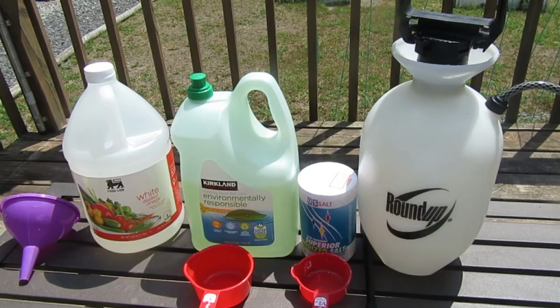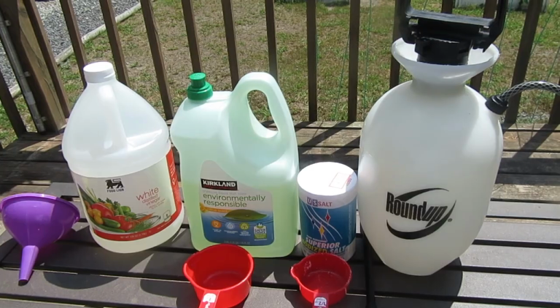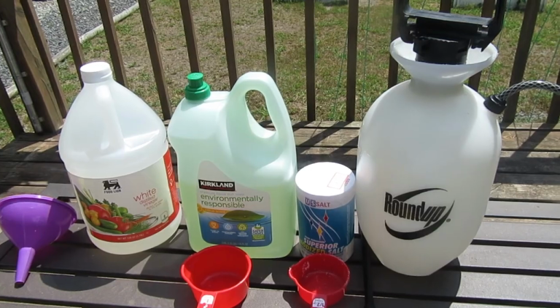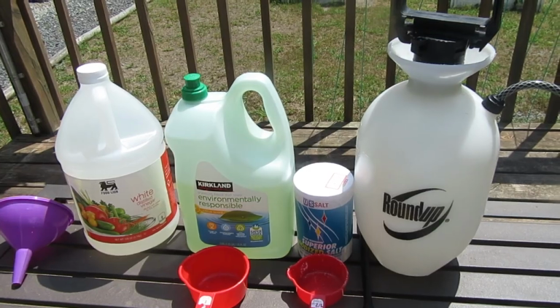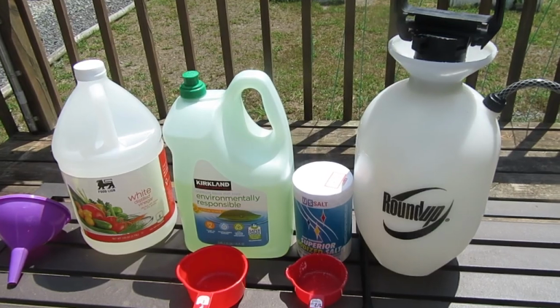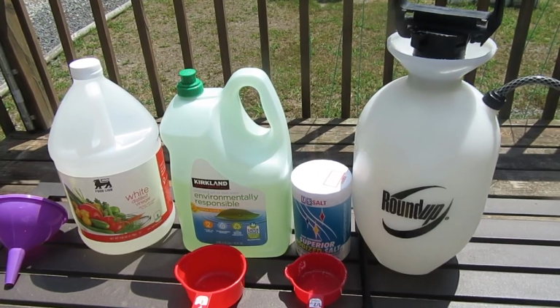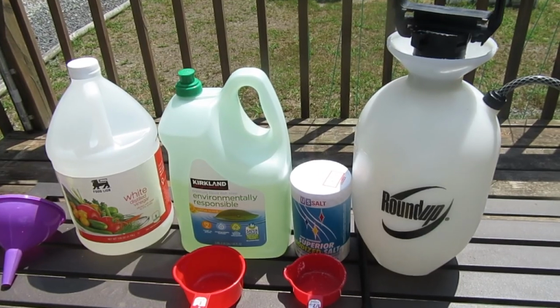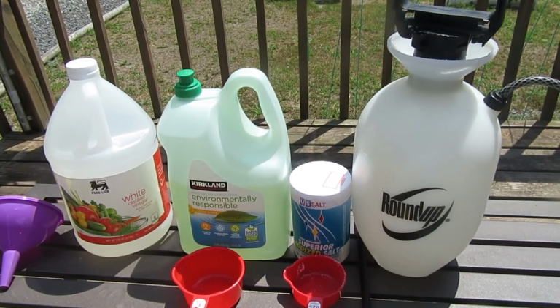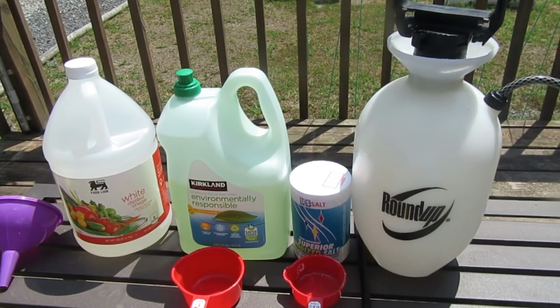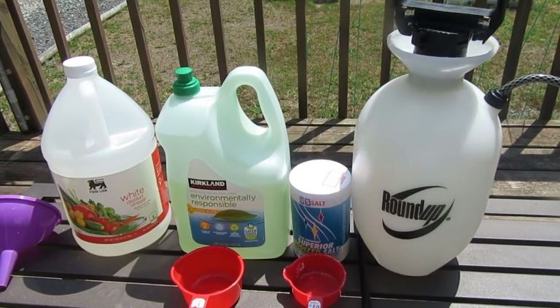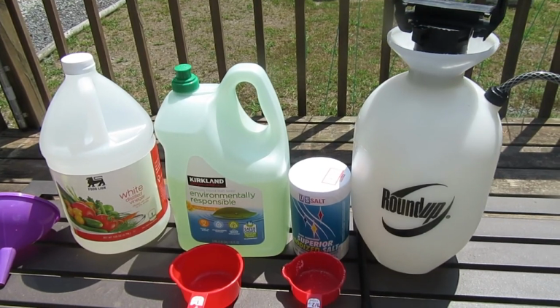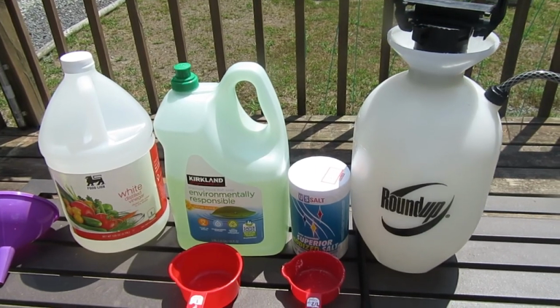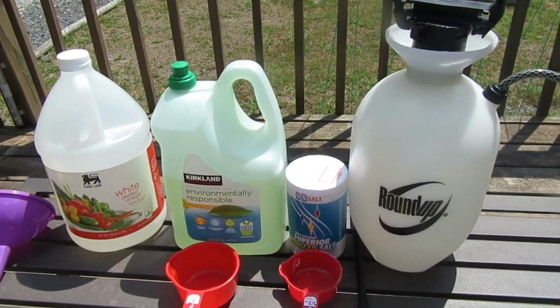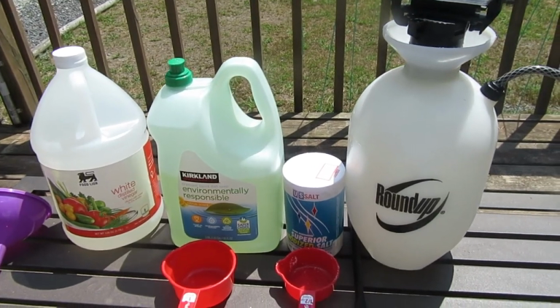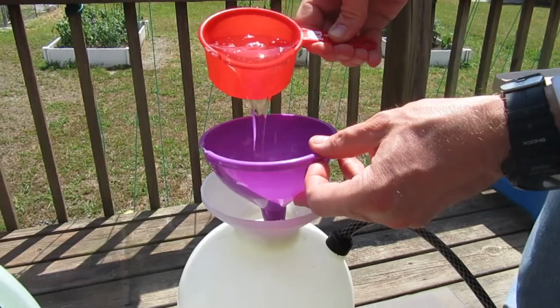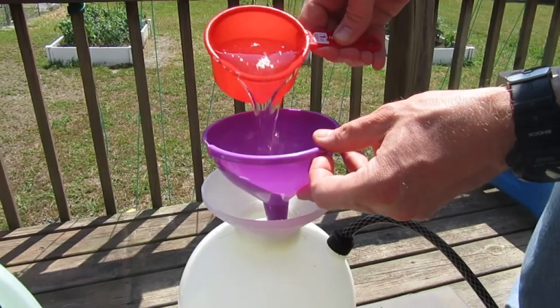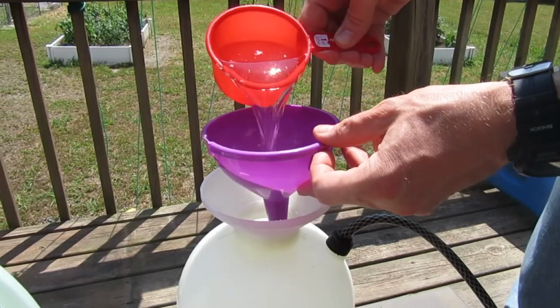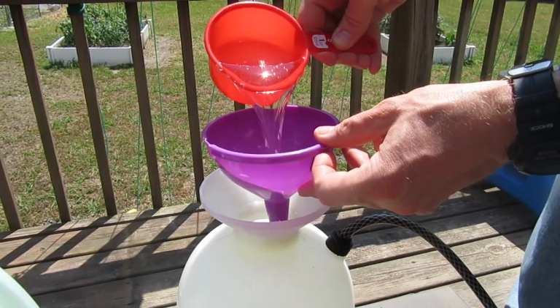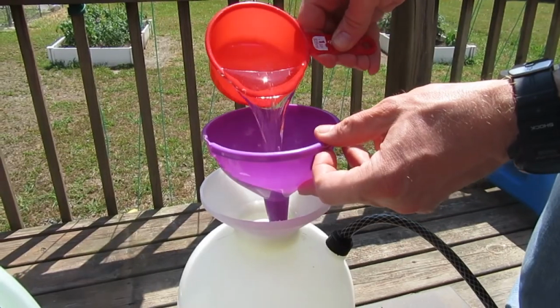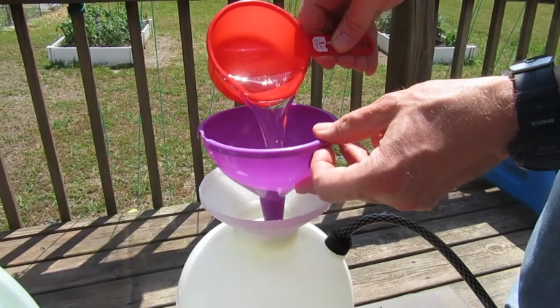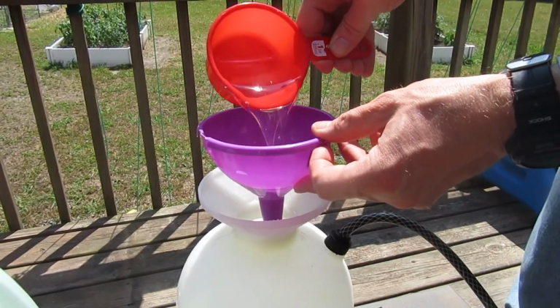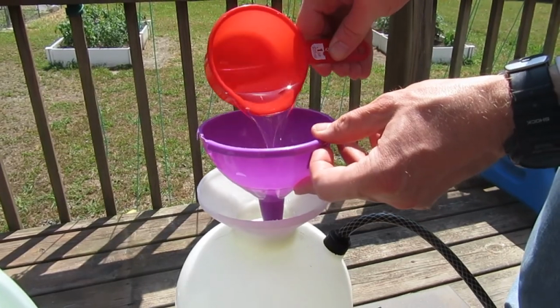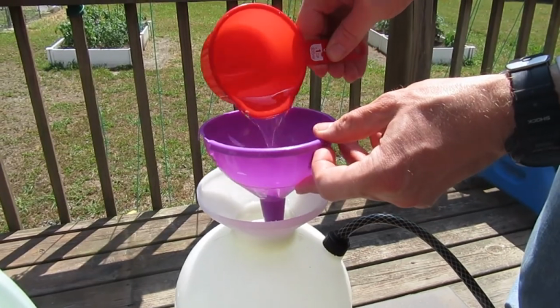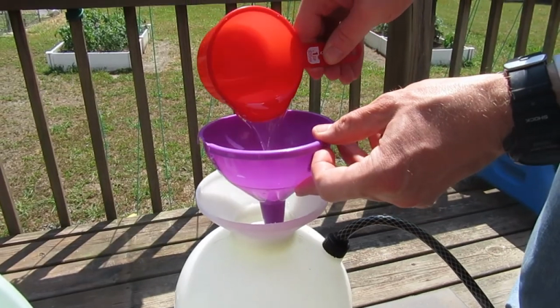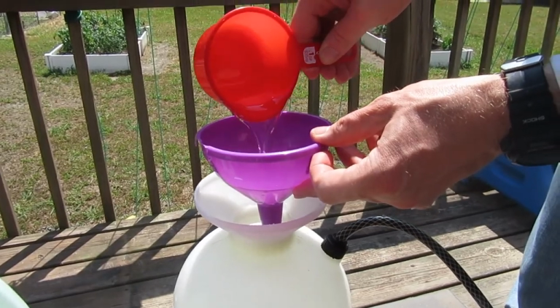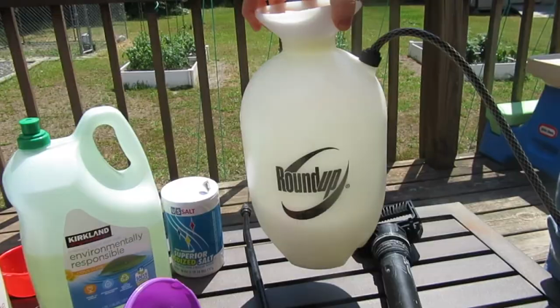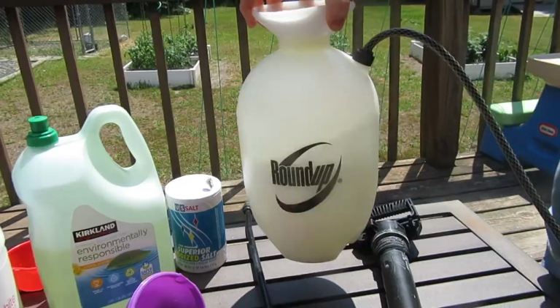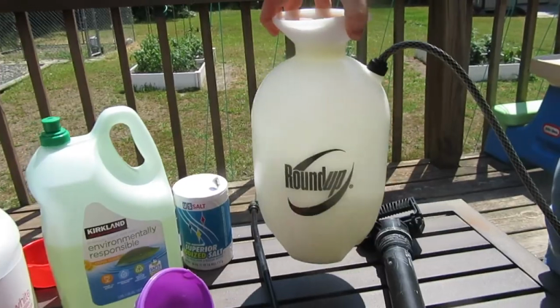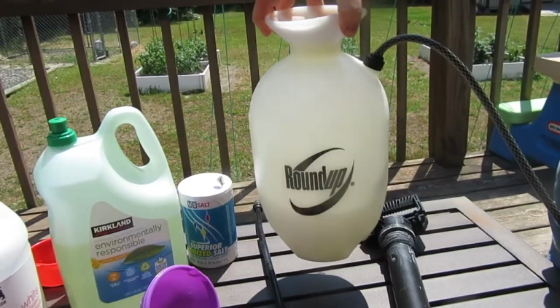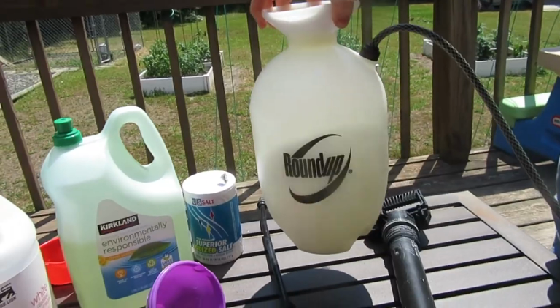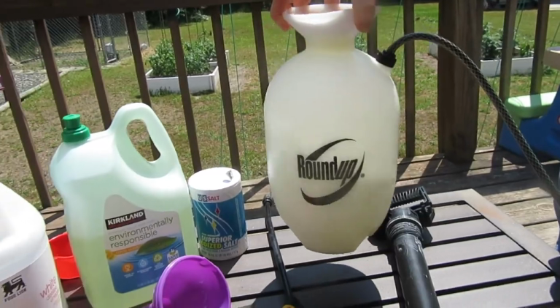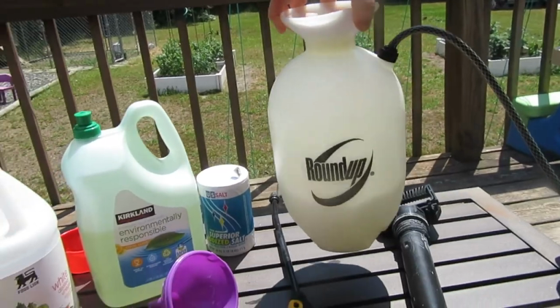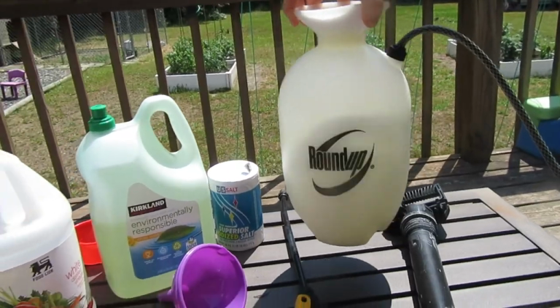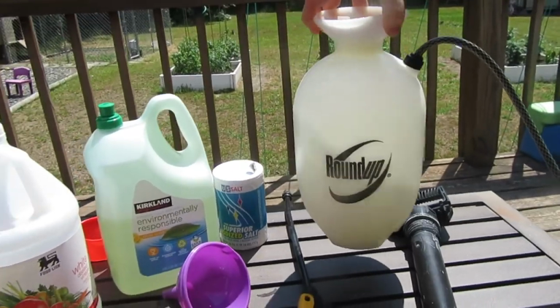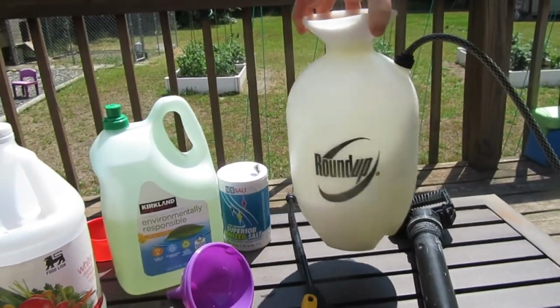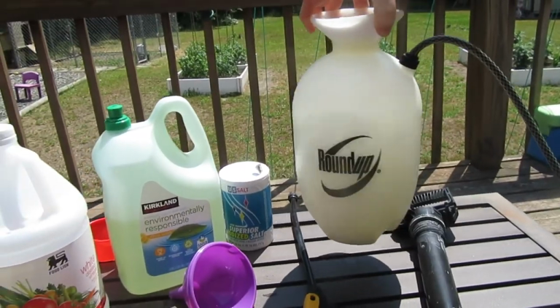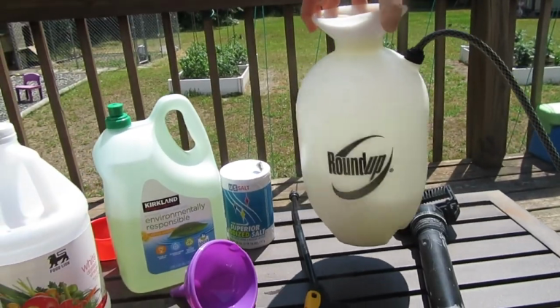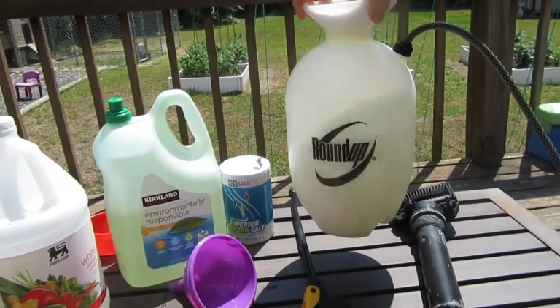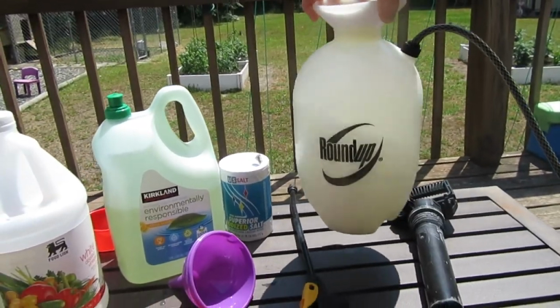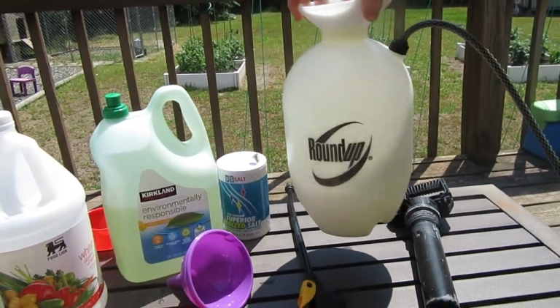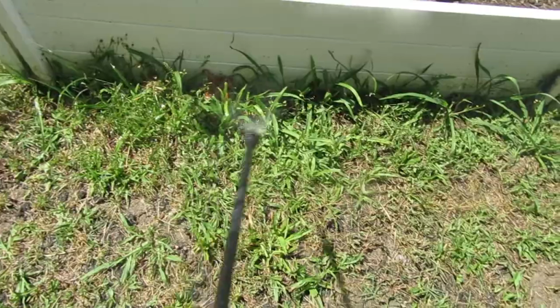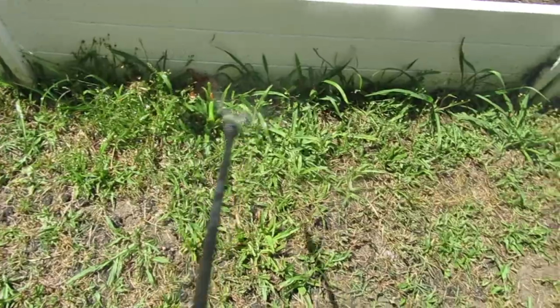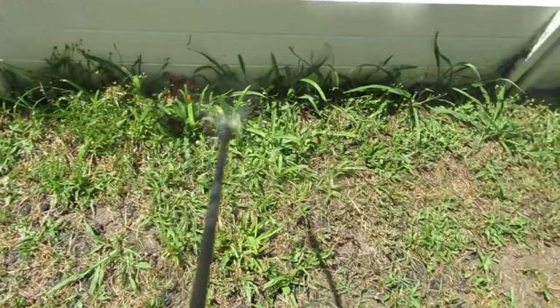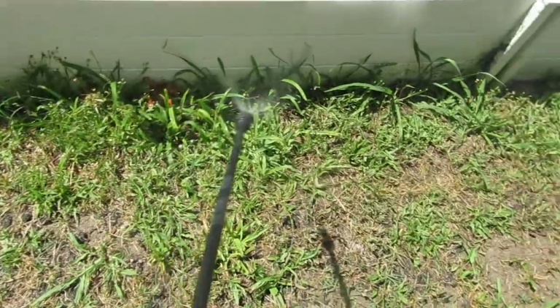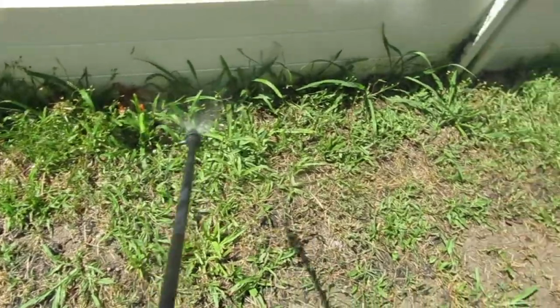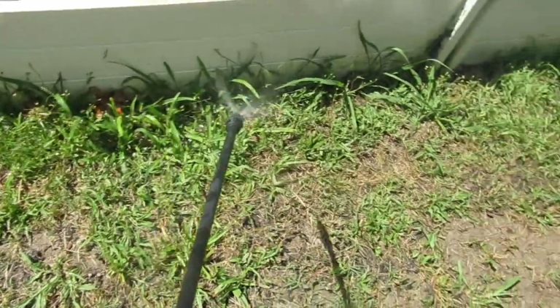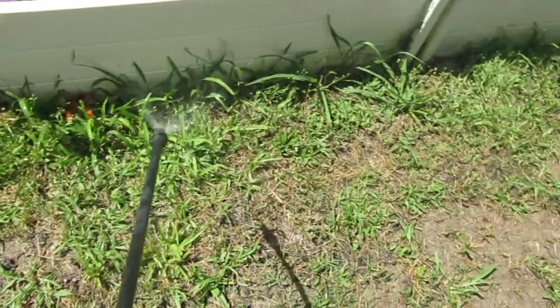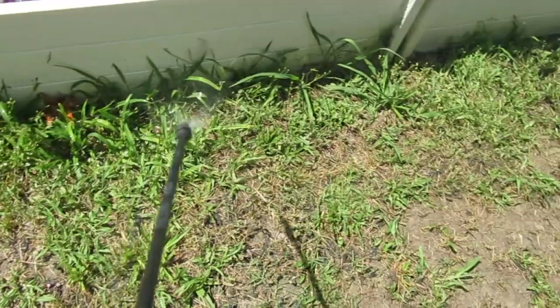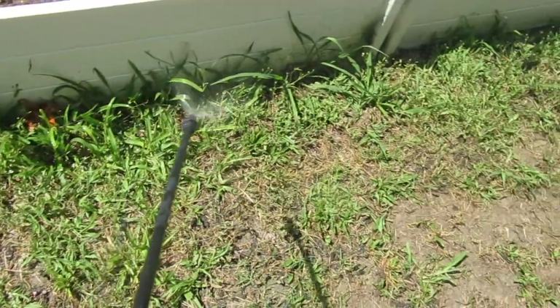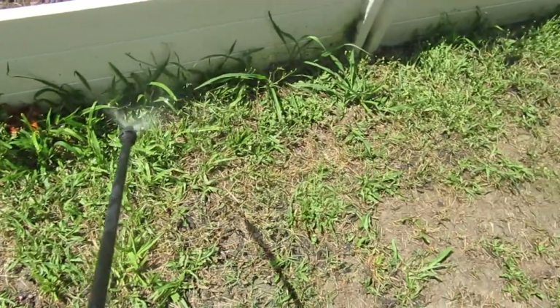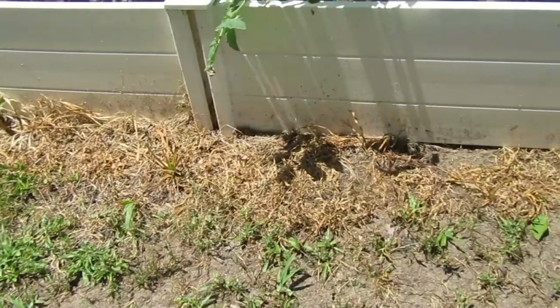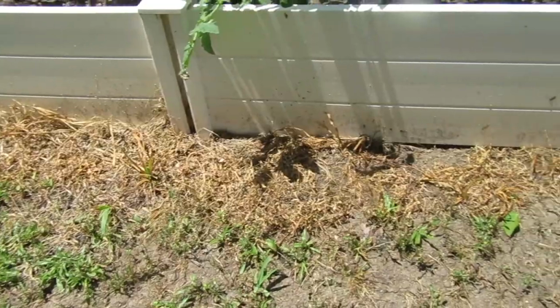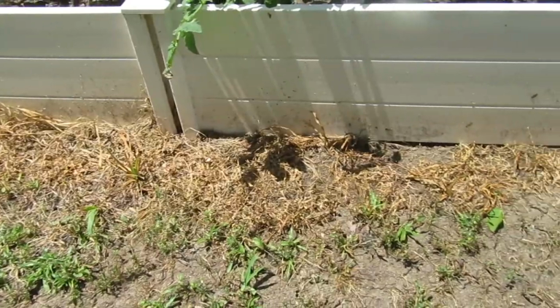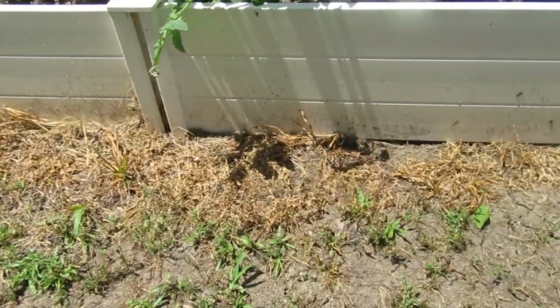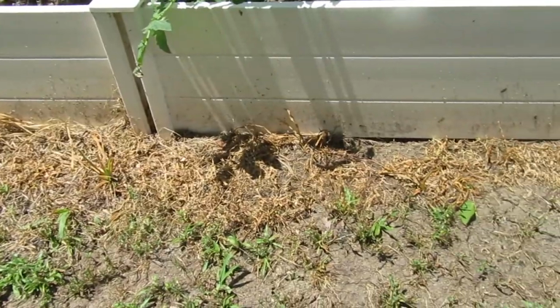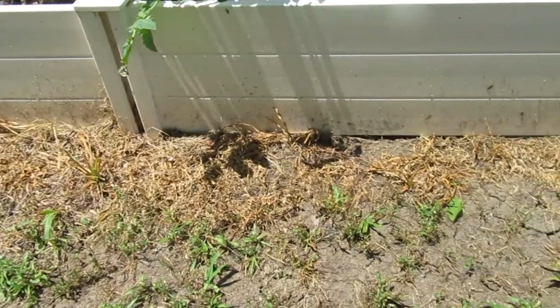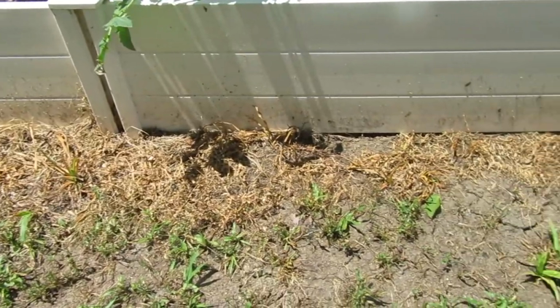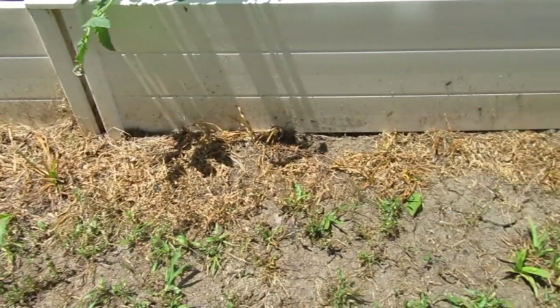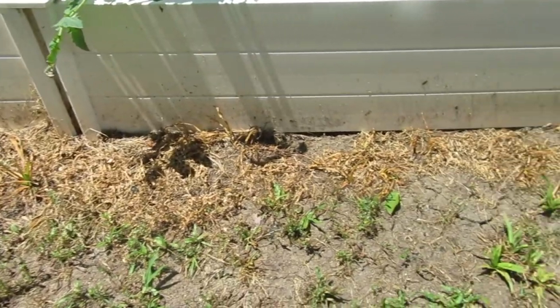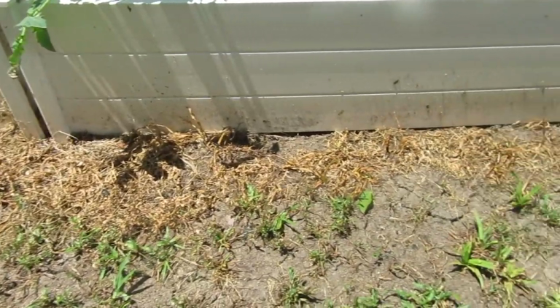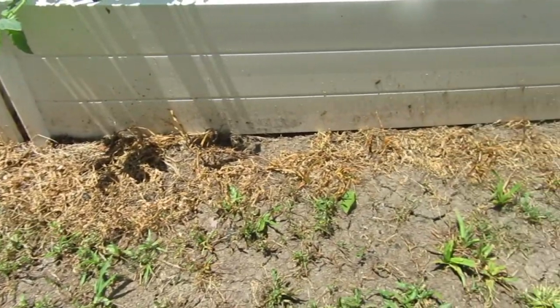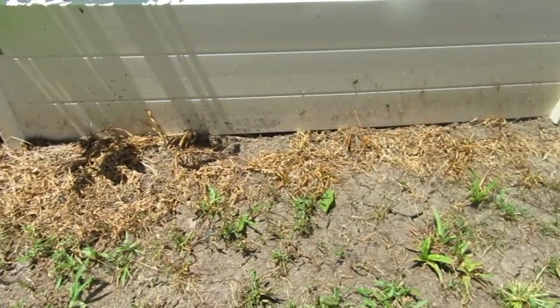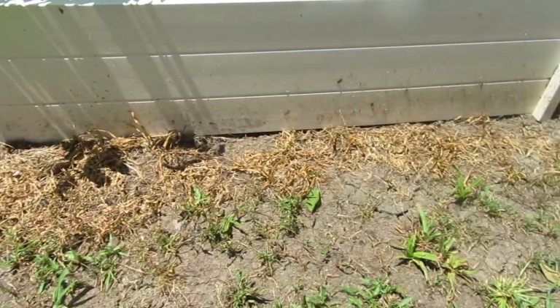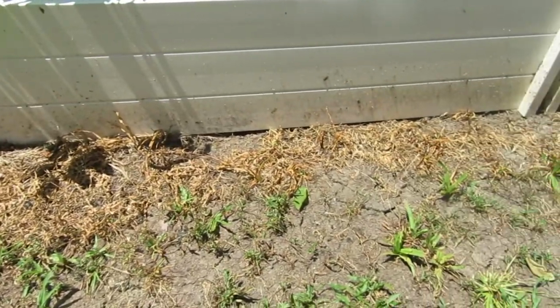Hey guys, welcome back to the vlog. Today I'm going to show you how to make your own weed and grass killer without using any toxic chemicals.